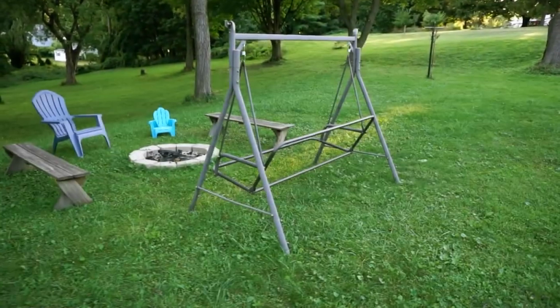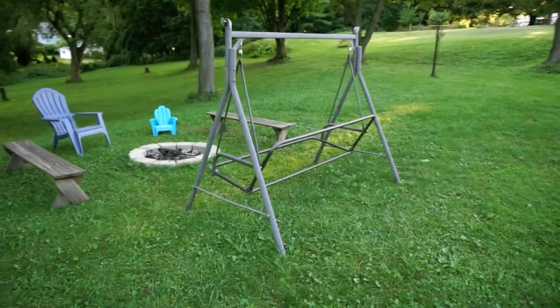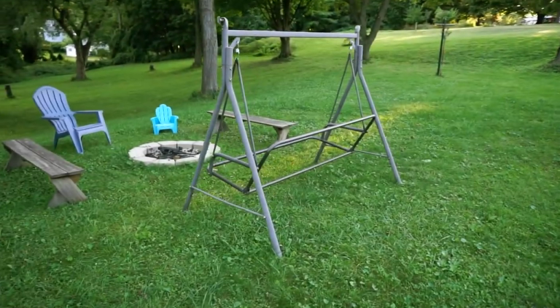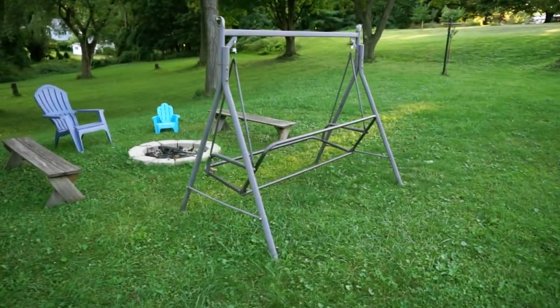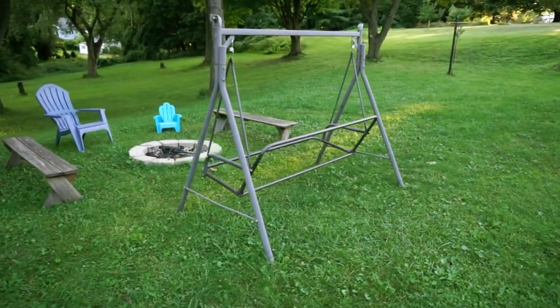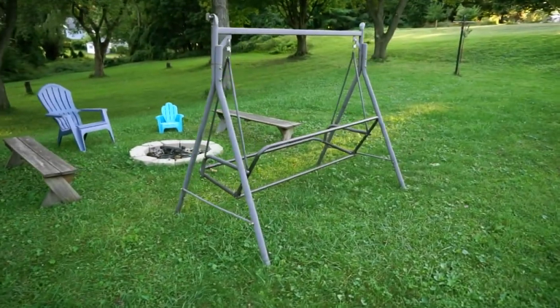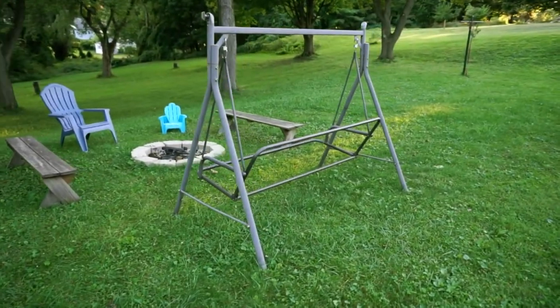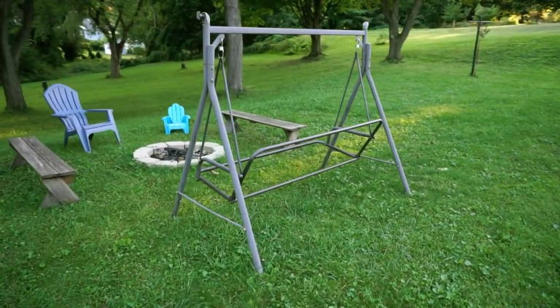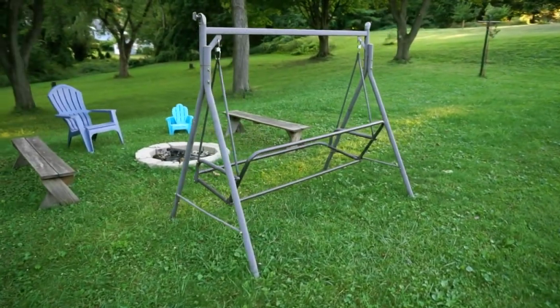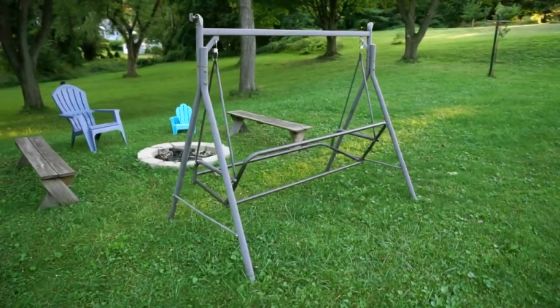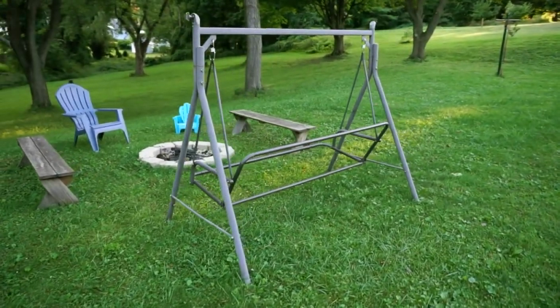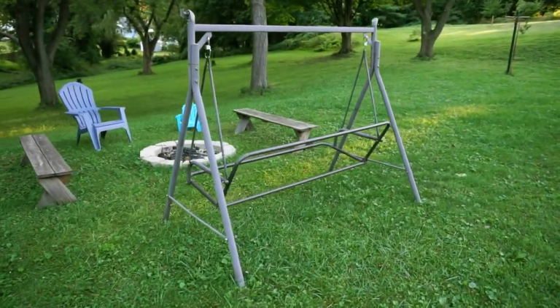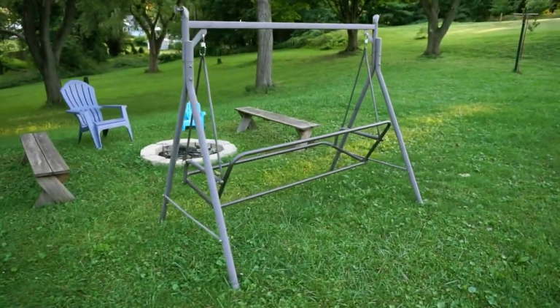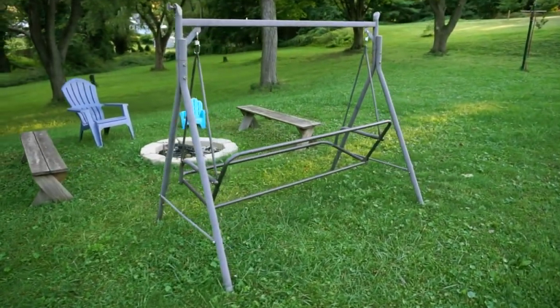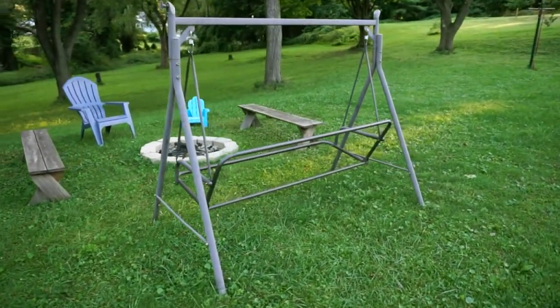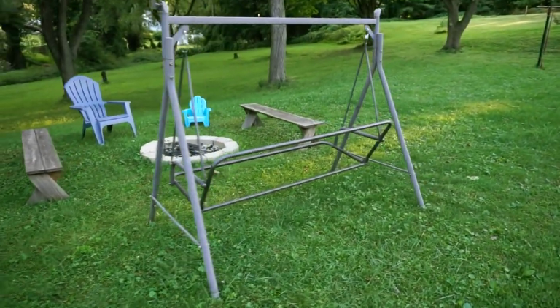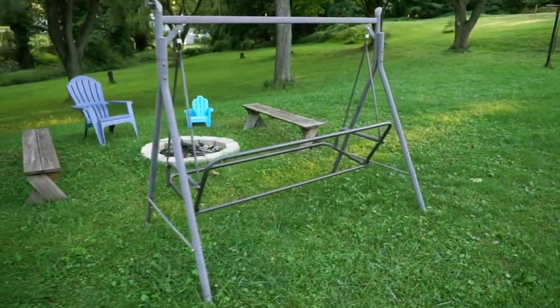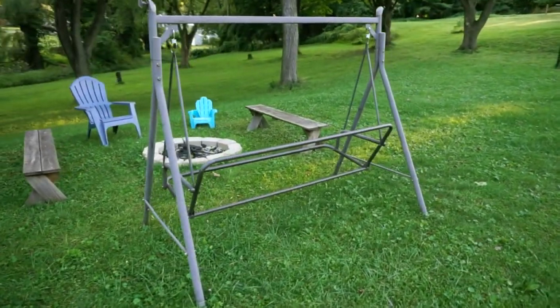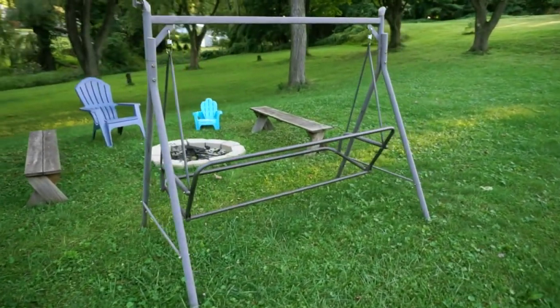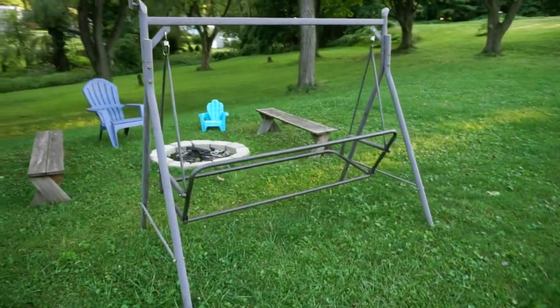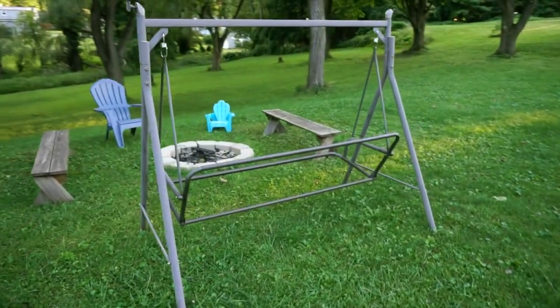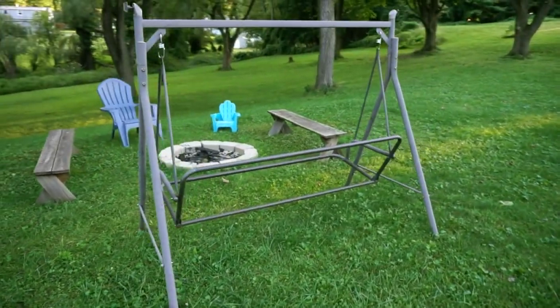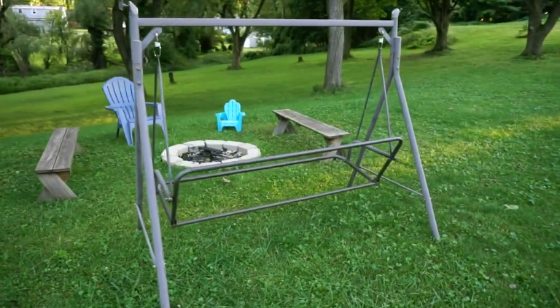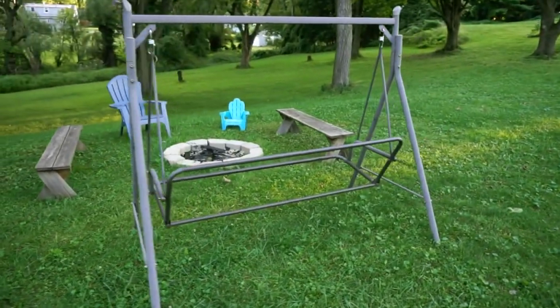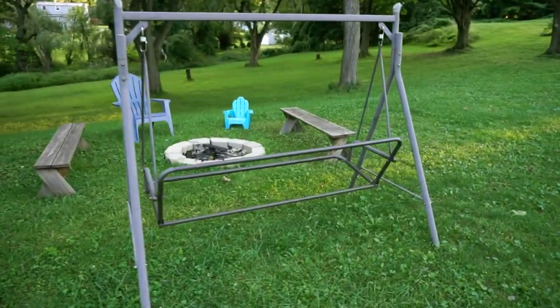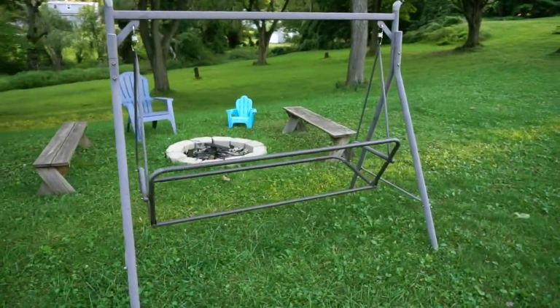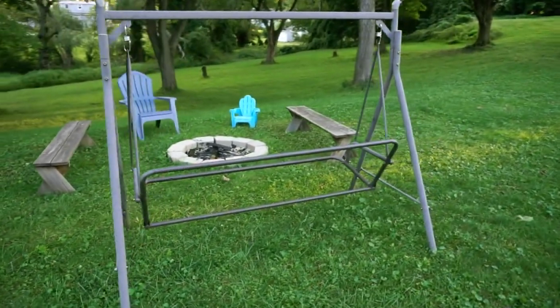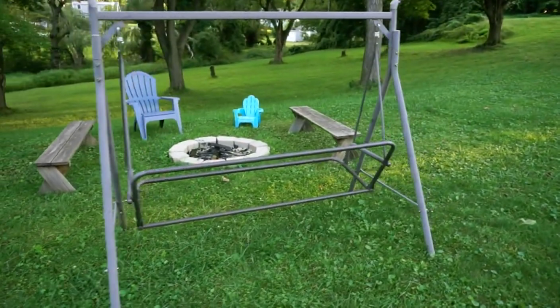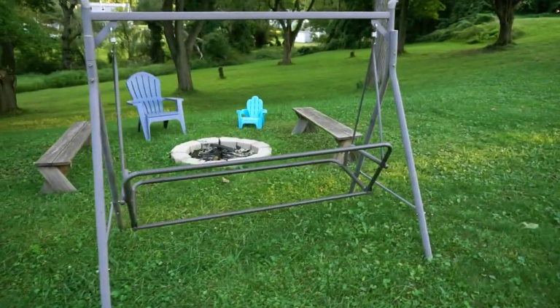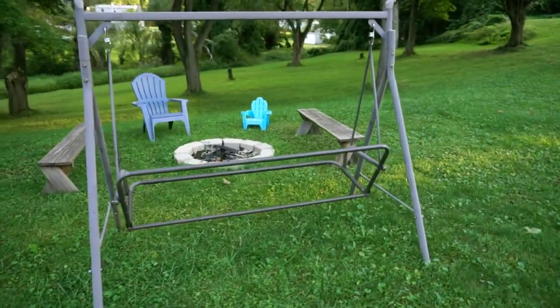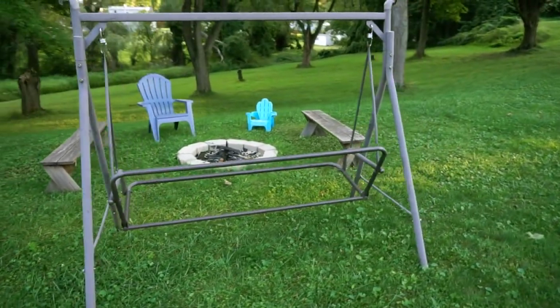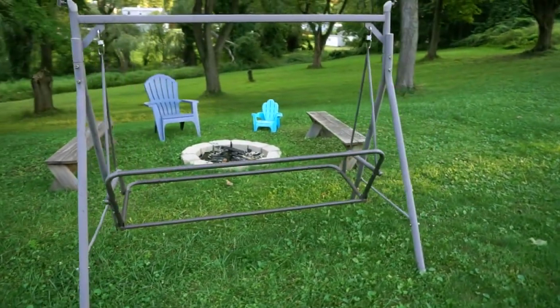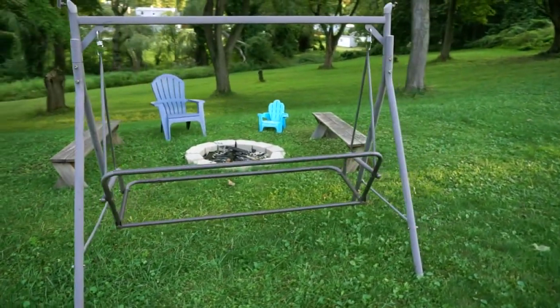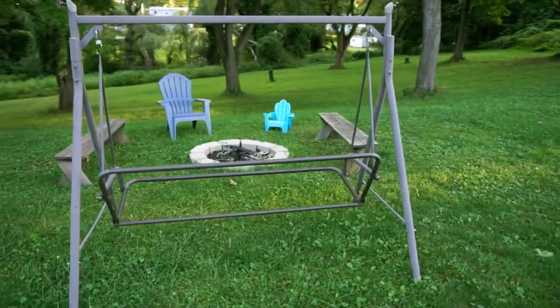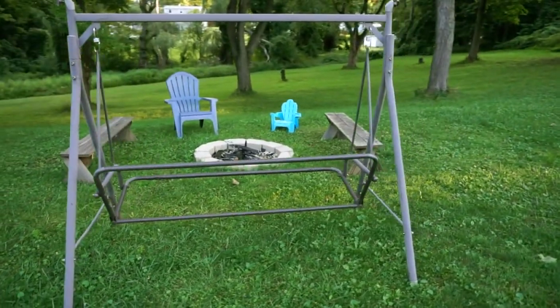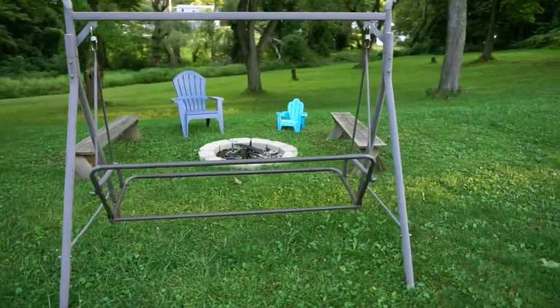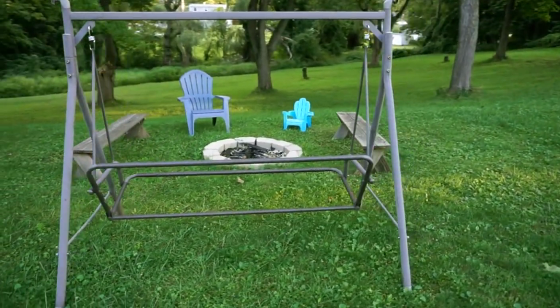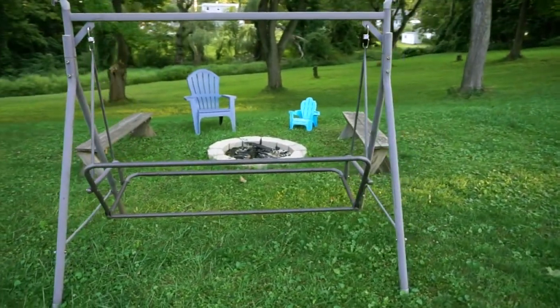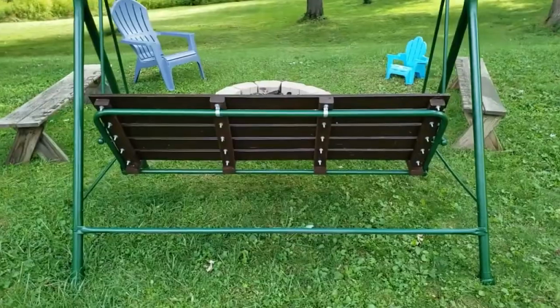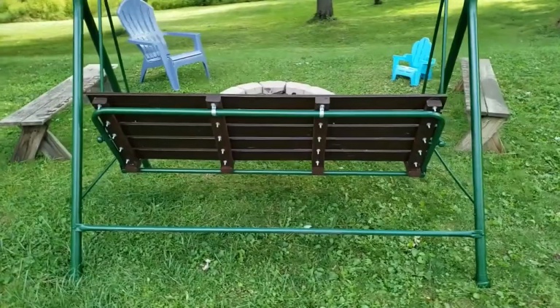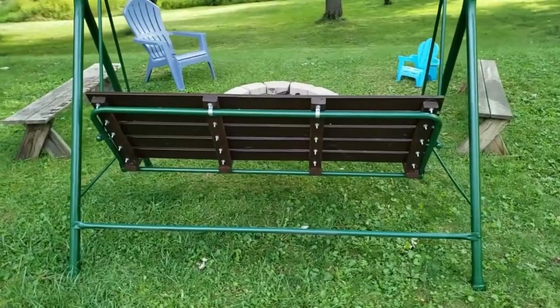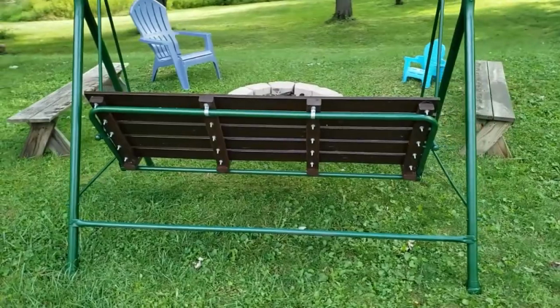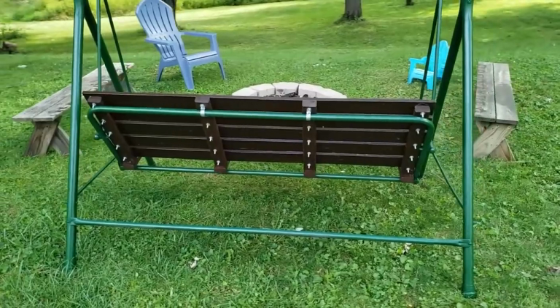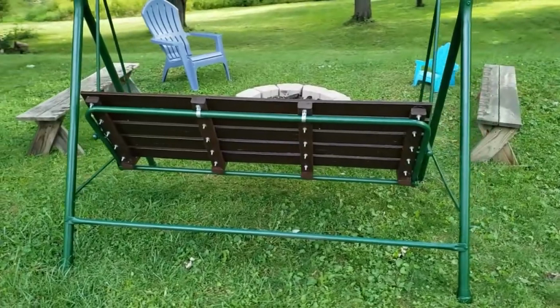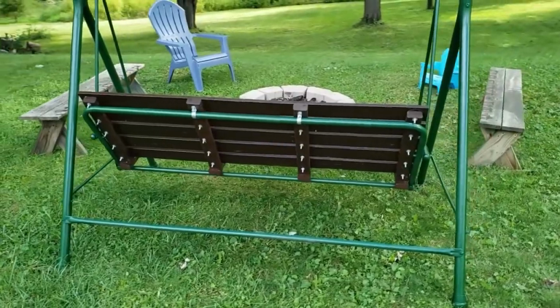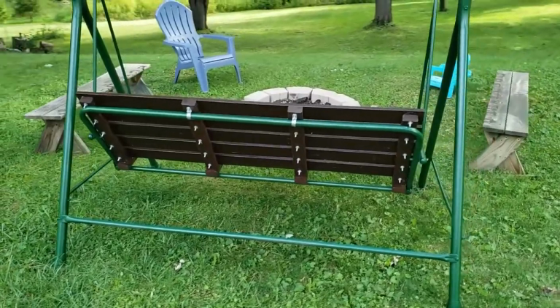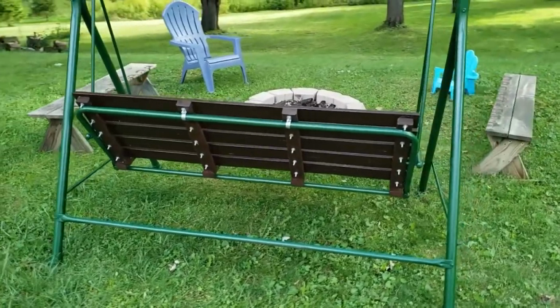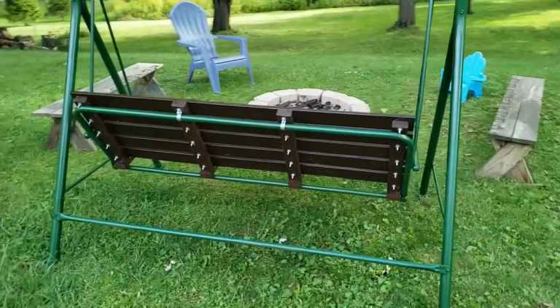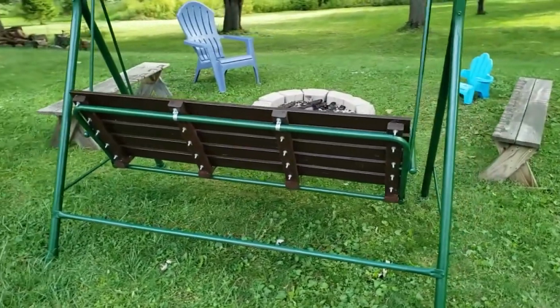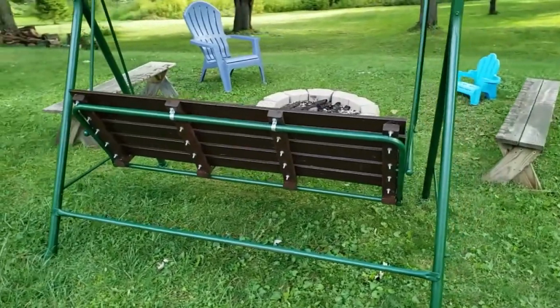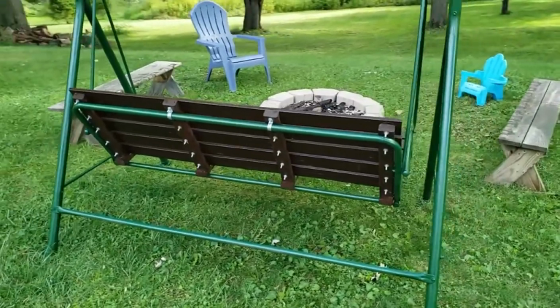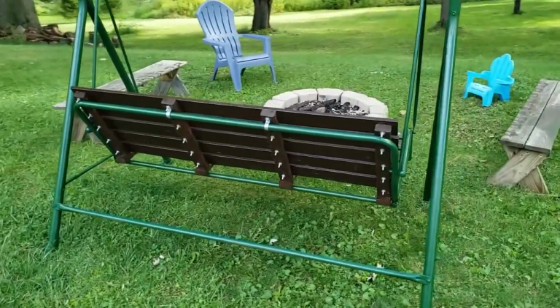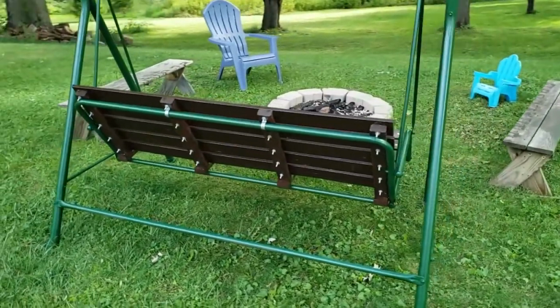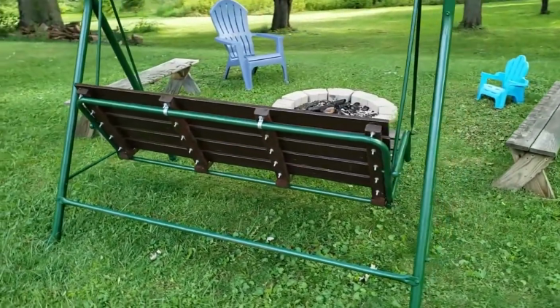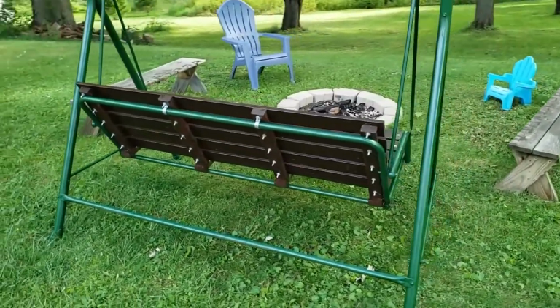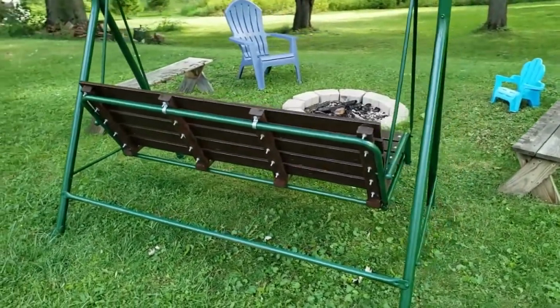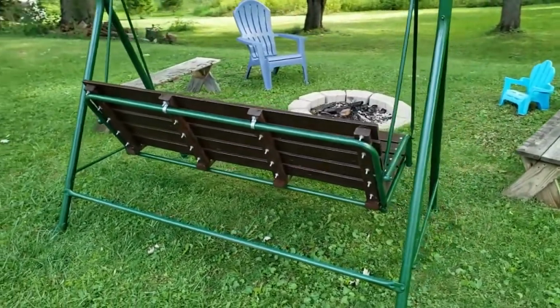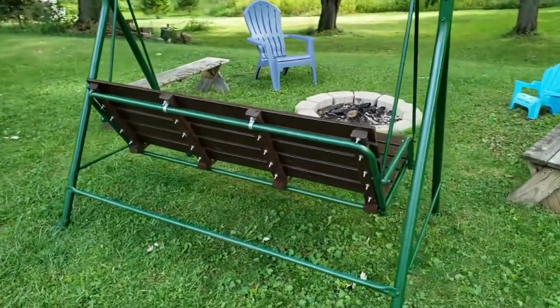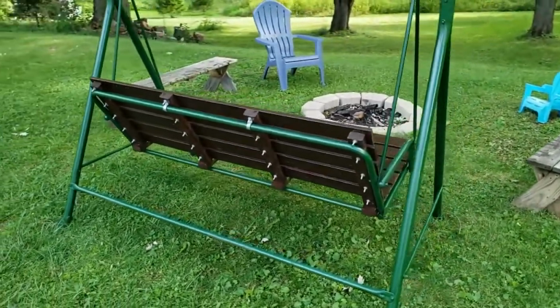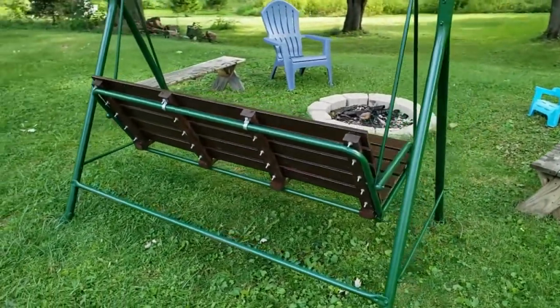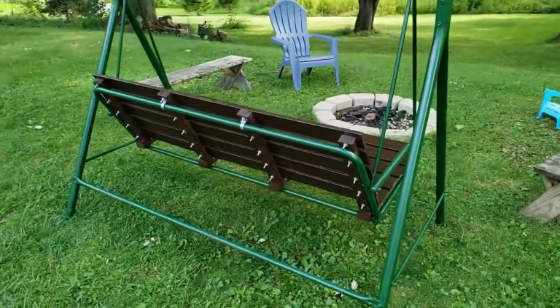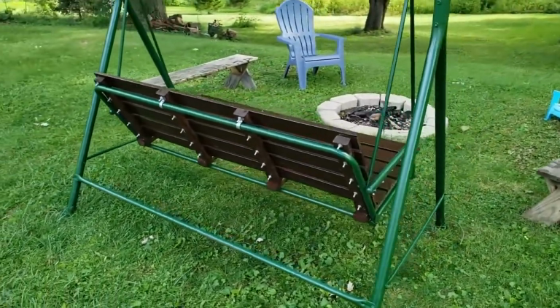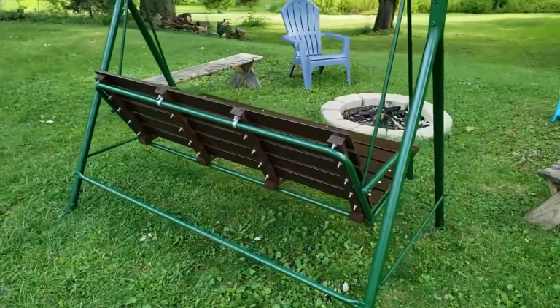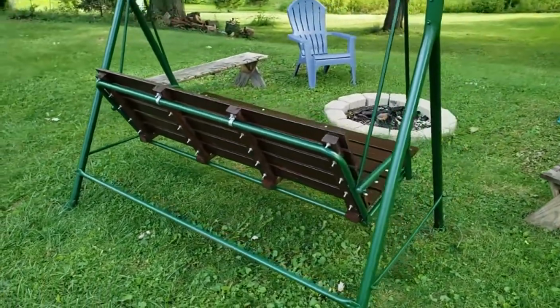Hello there! In this video I'm going to show you how I converted this trashed patio swing into something my family loves and uses every single day.